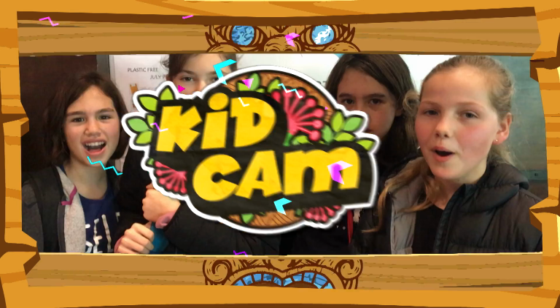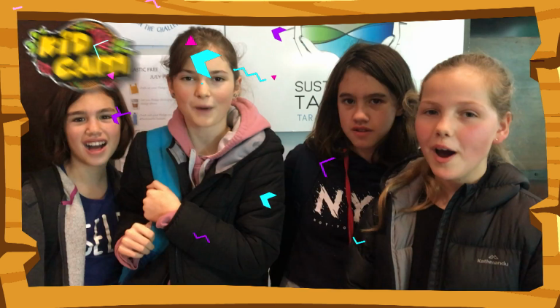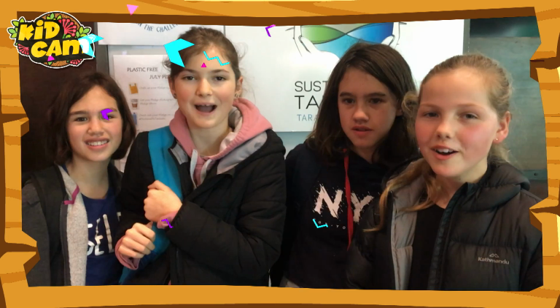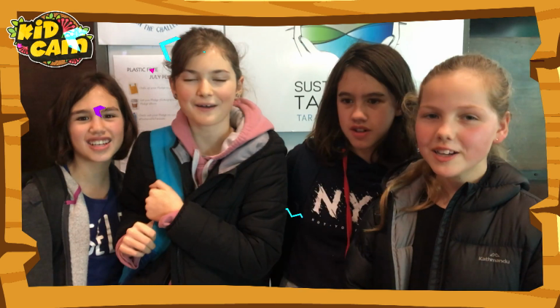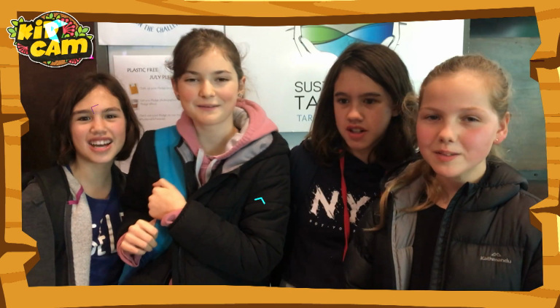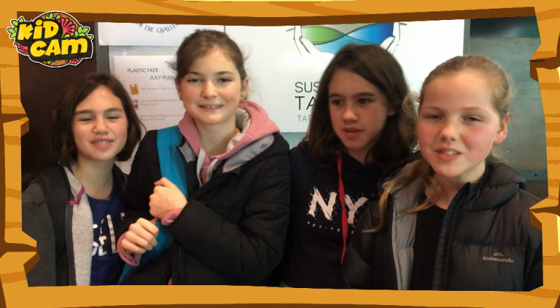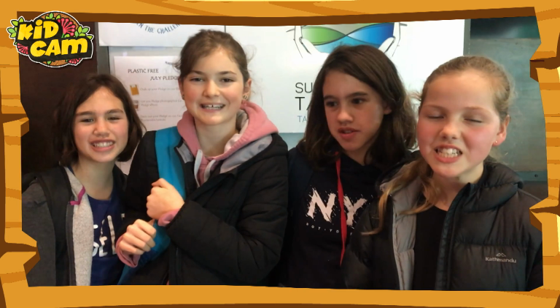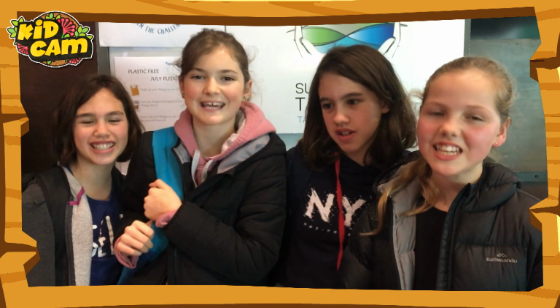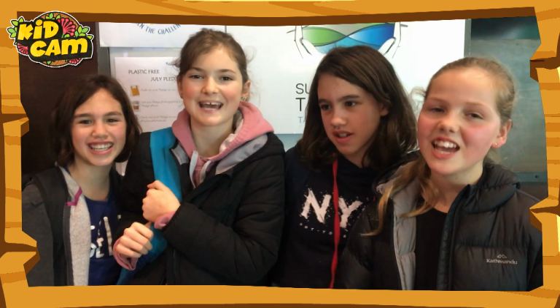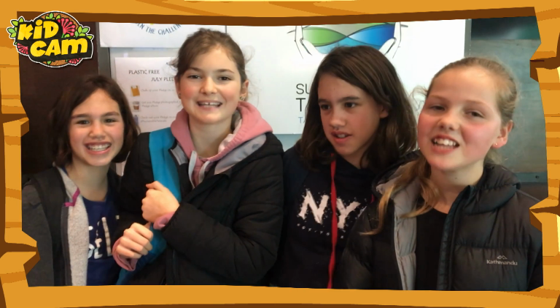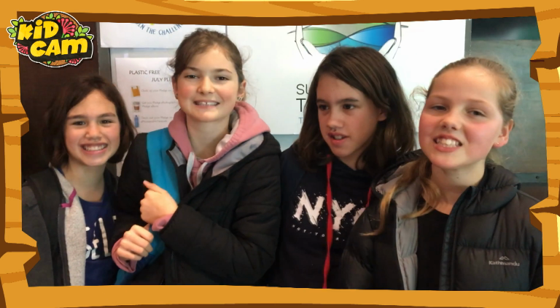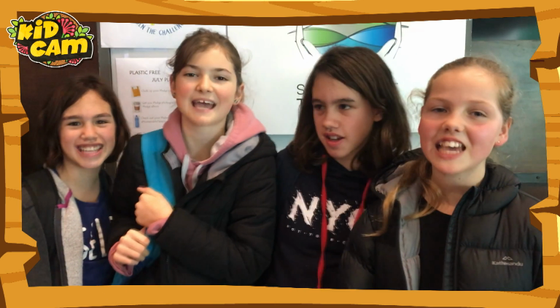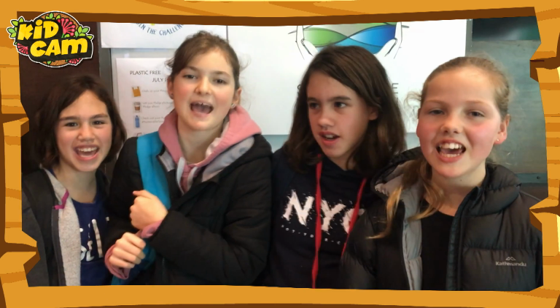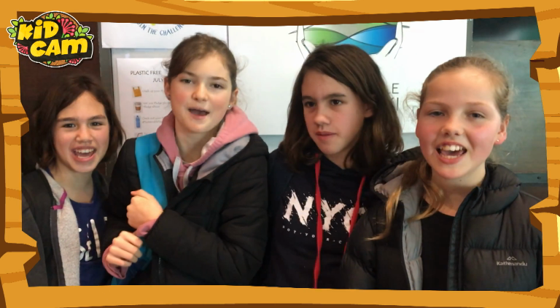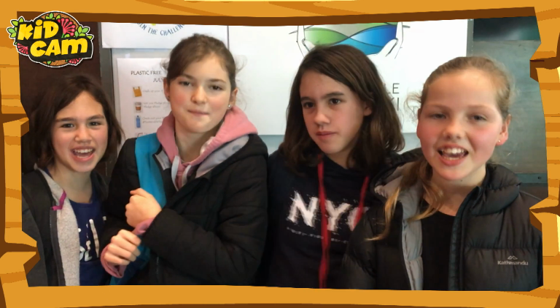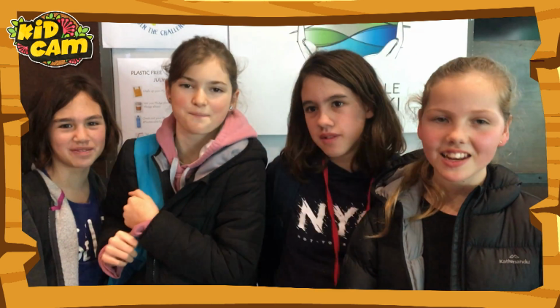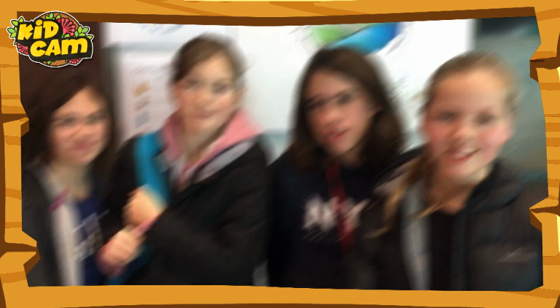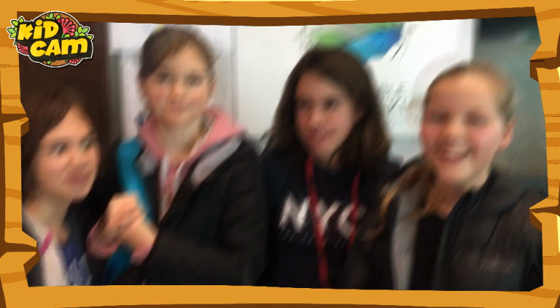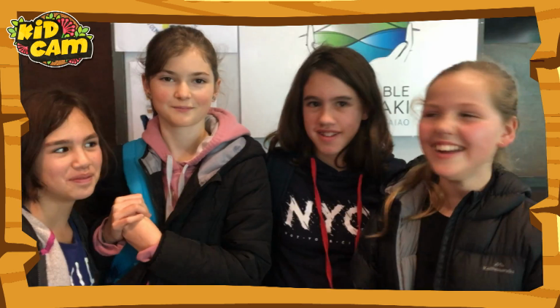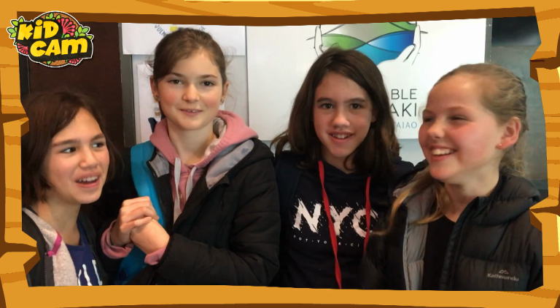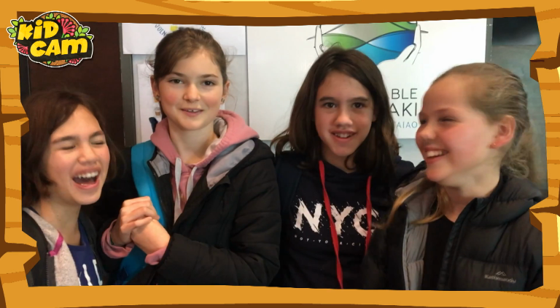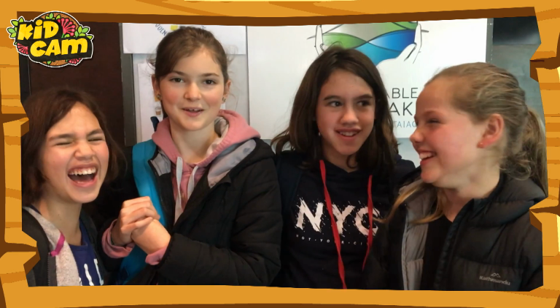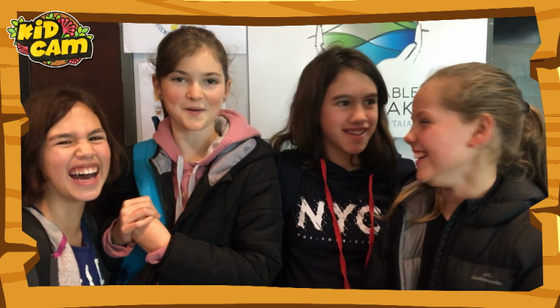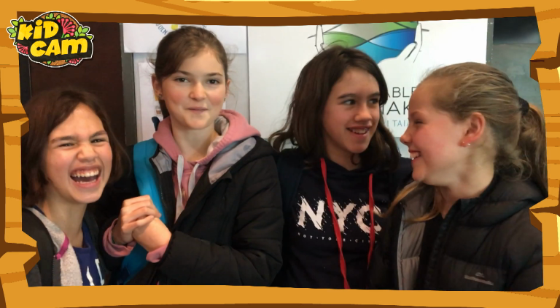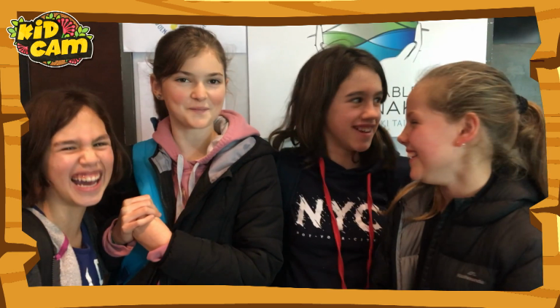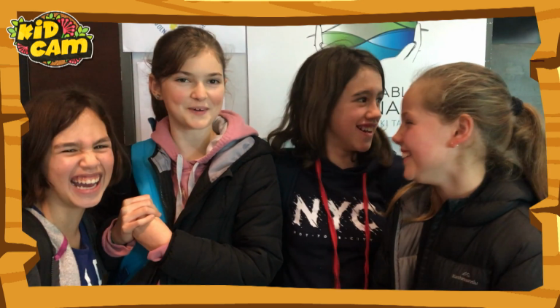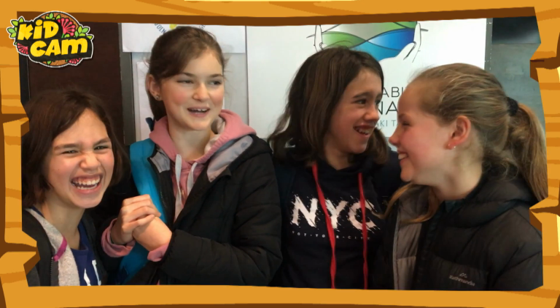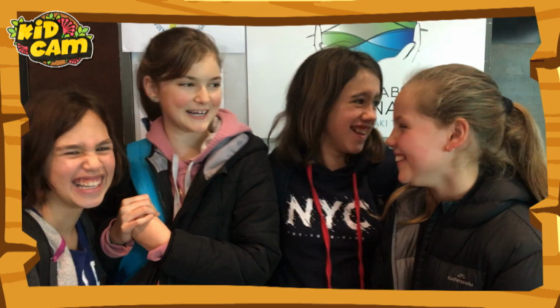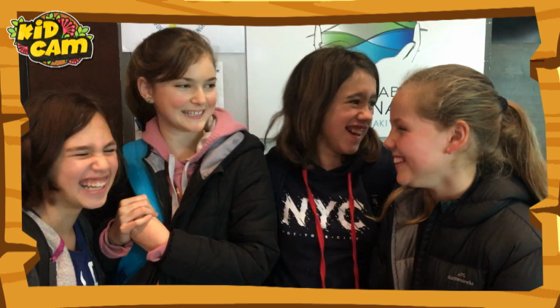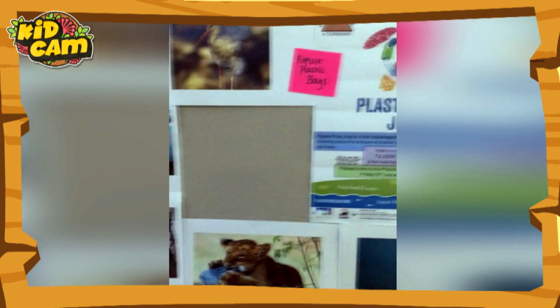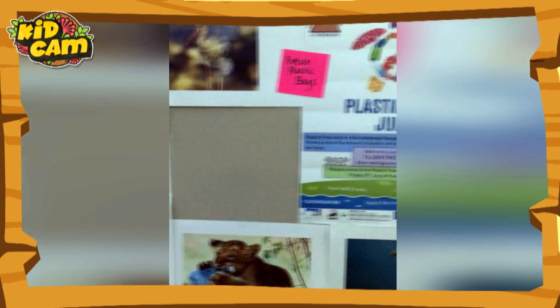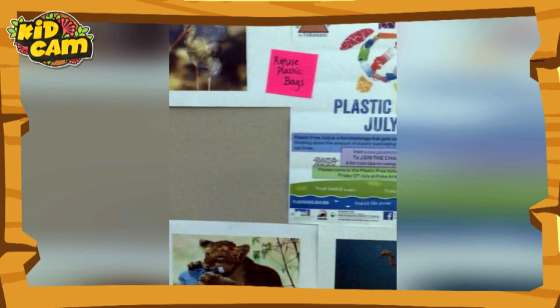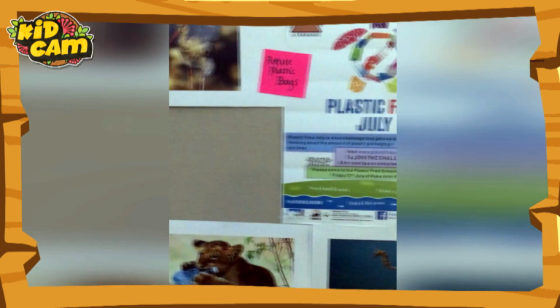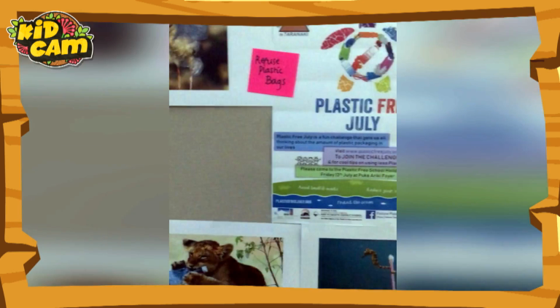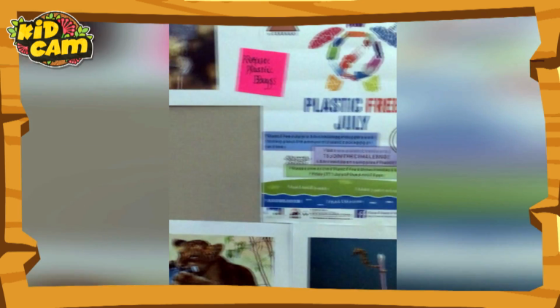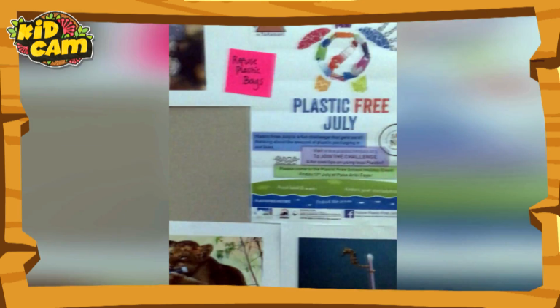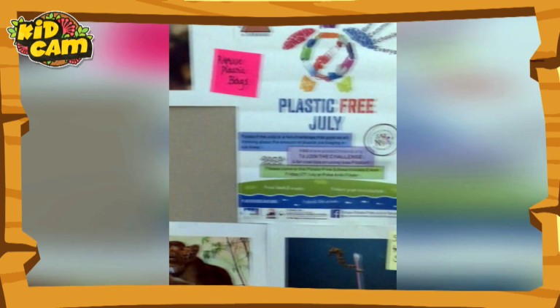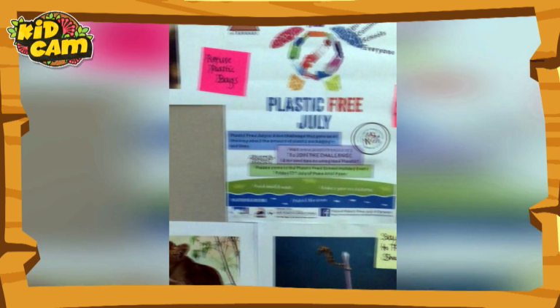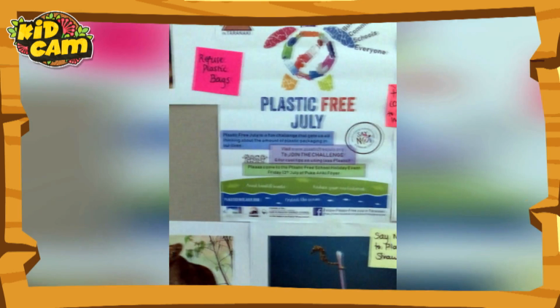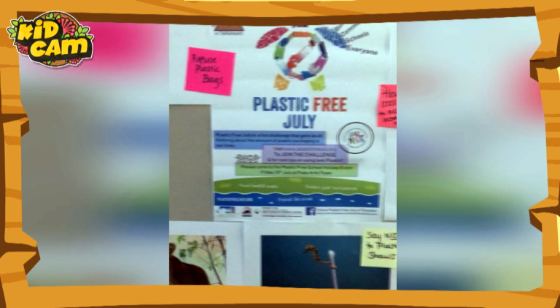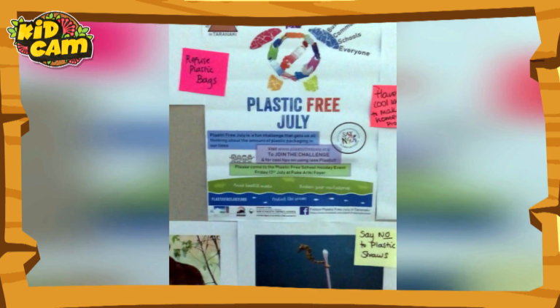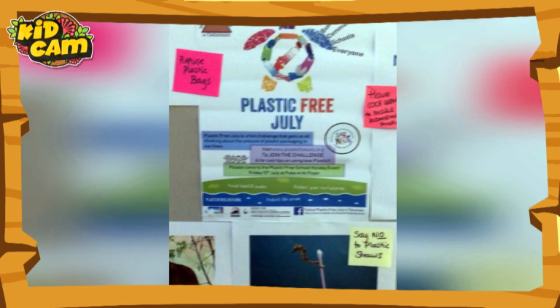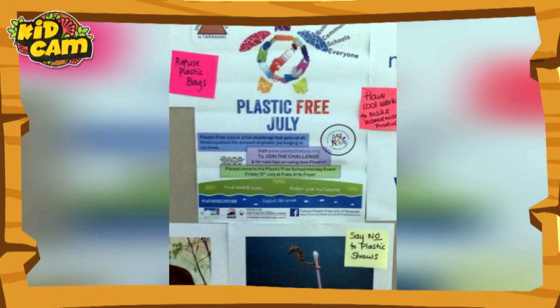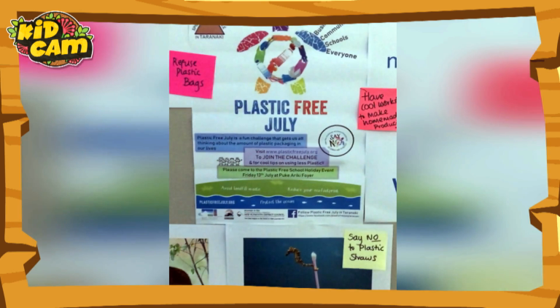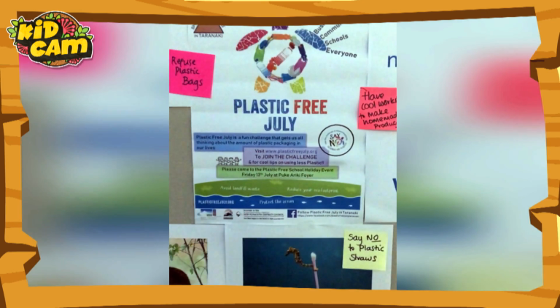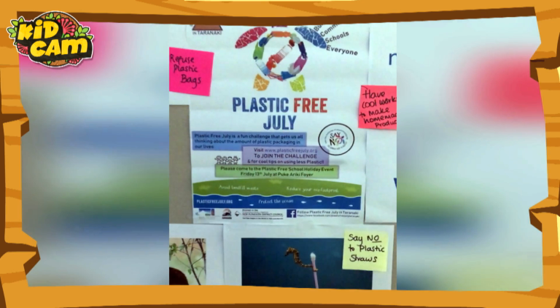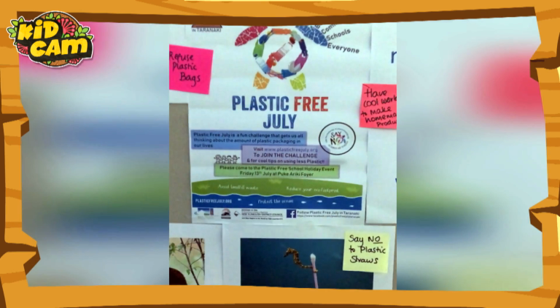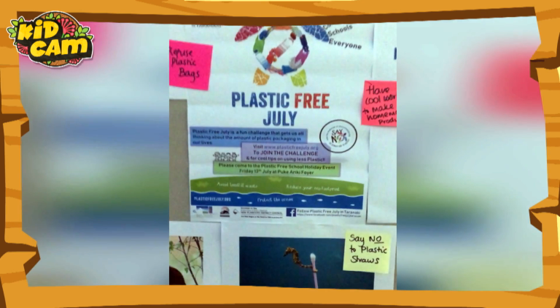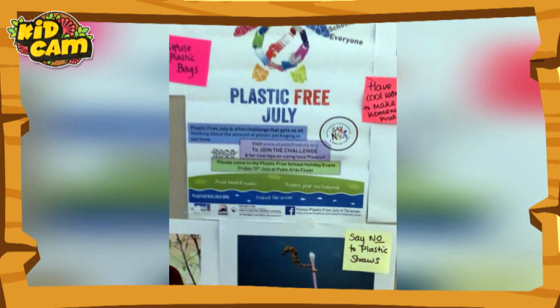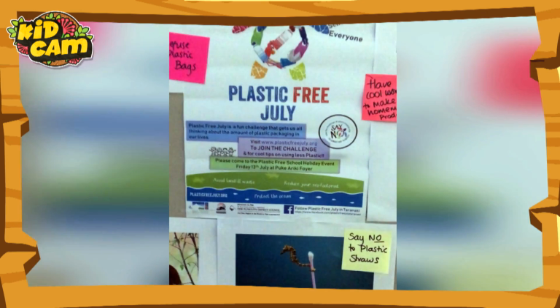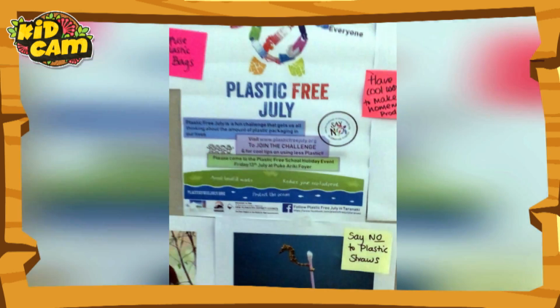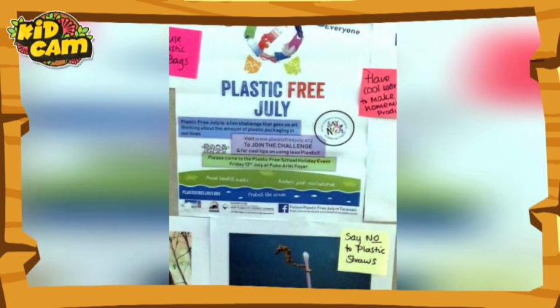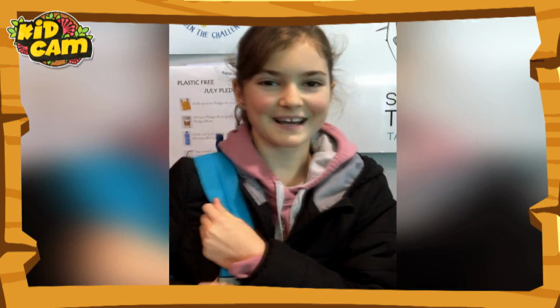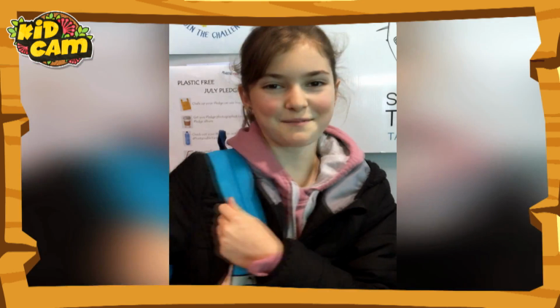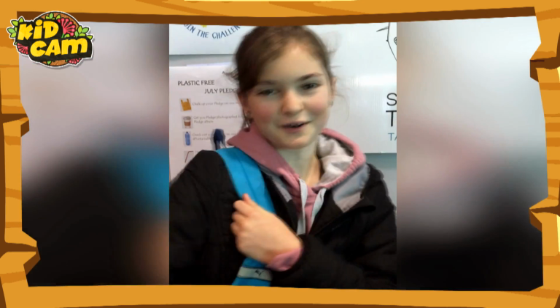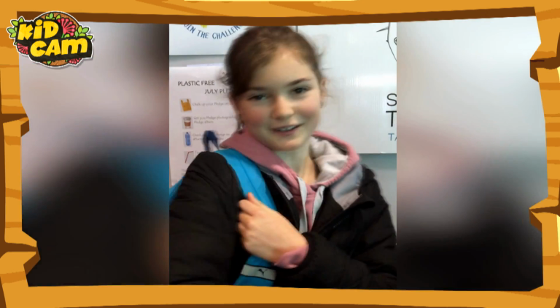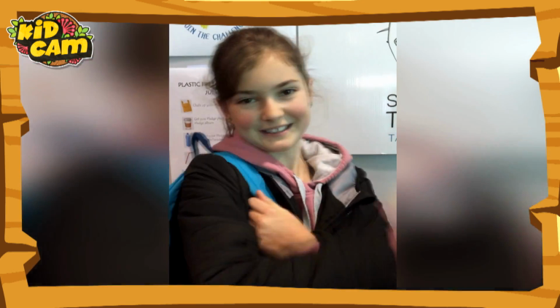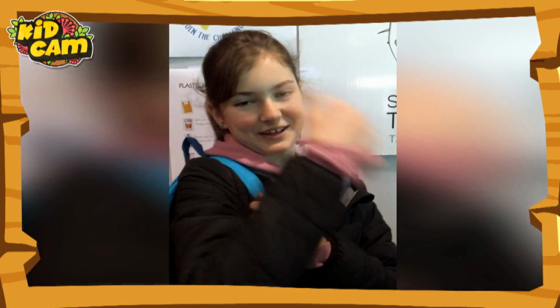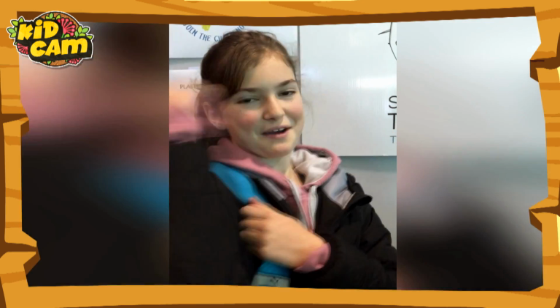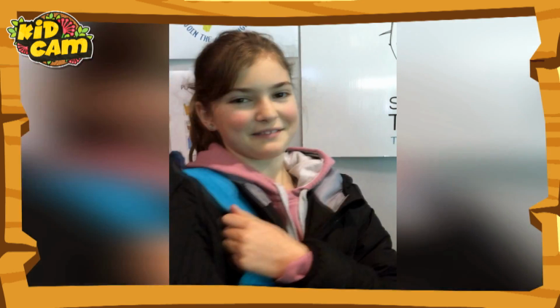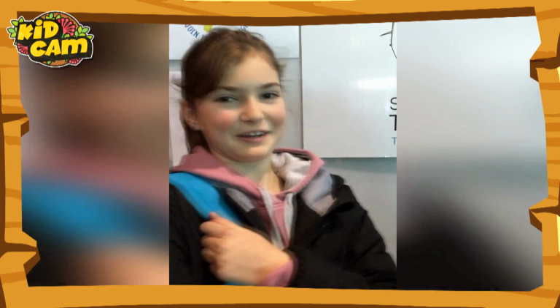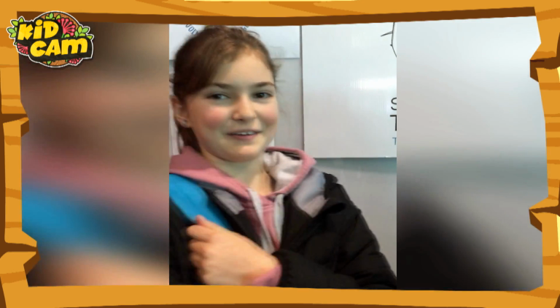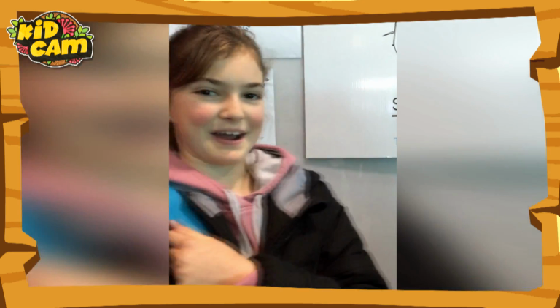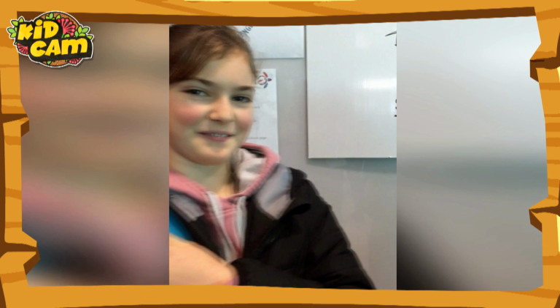Welcome to Kids Care! Come on, let's go over the ground.